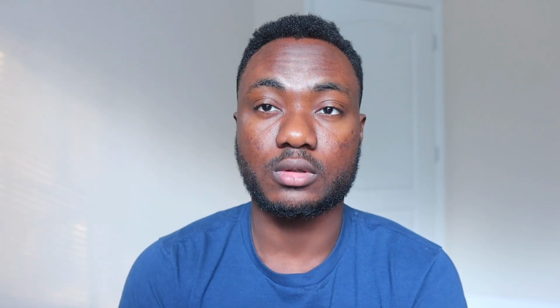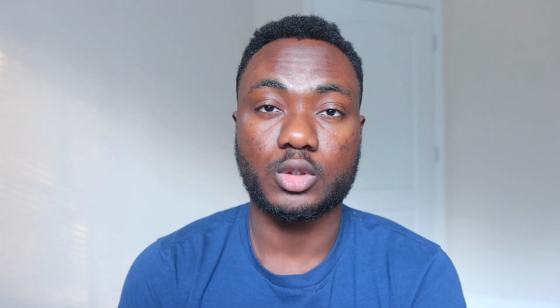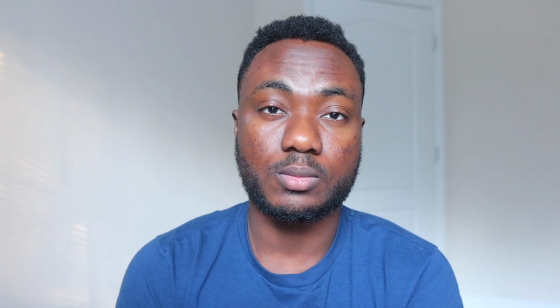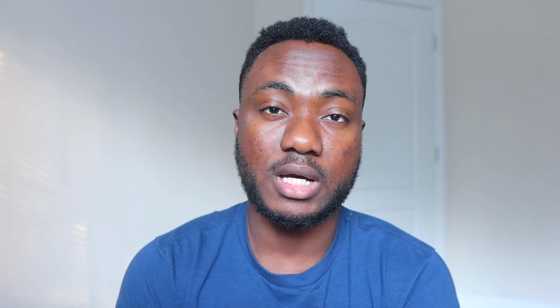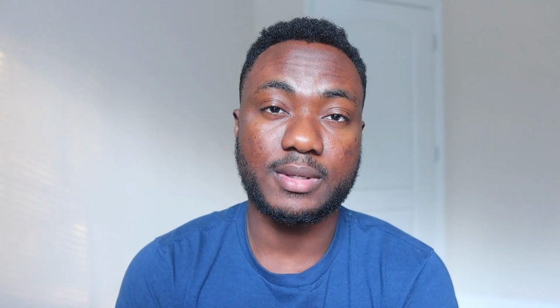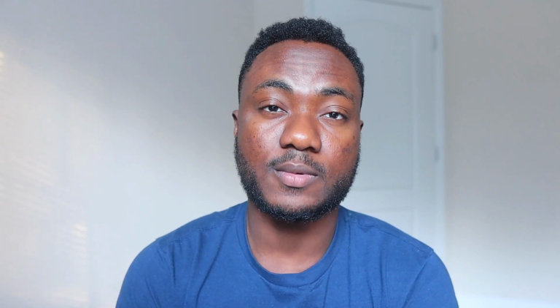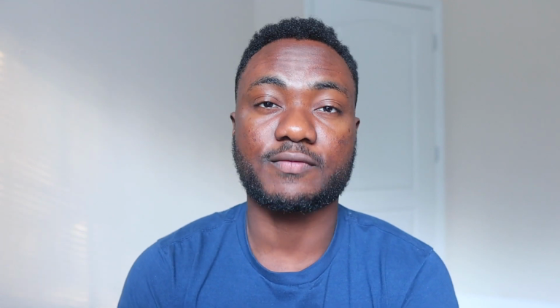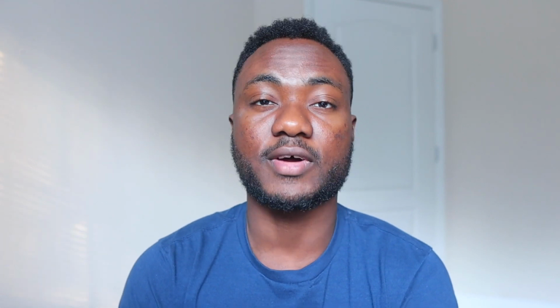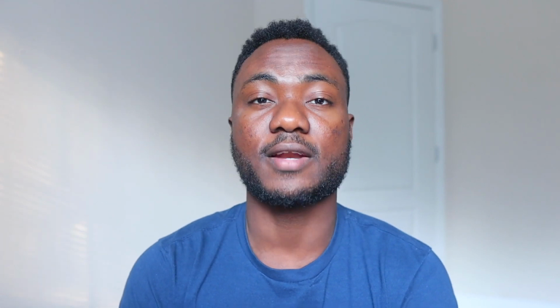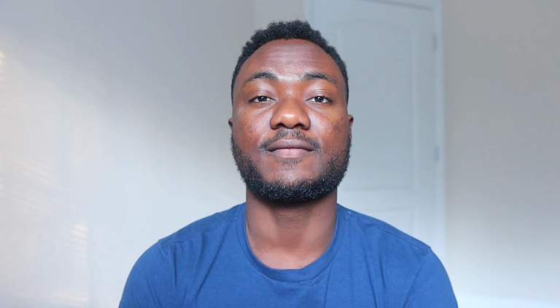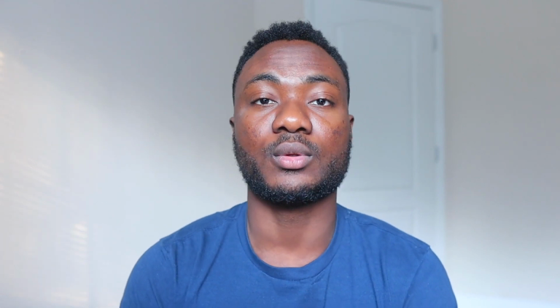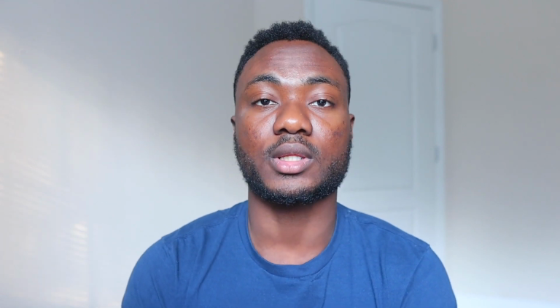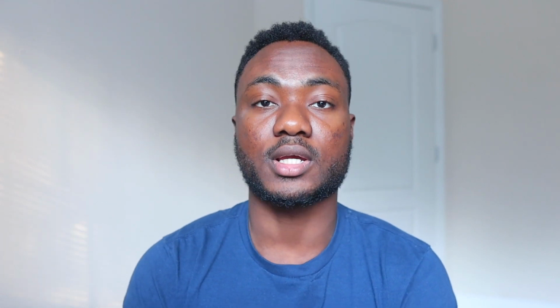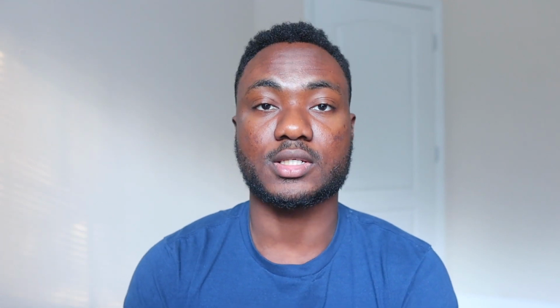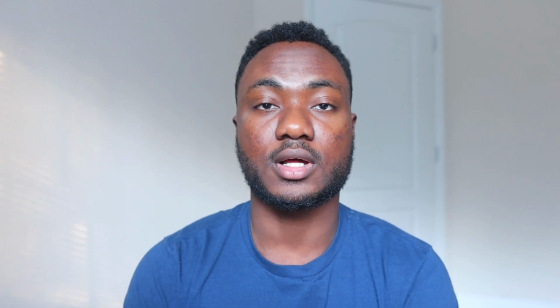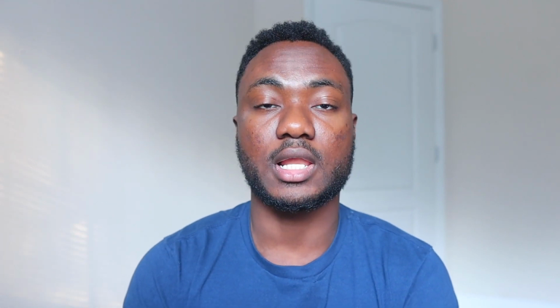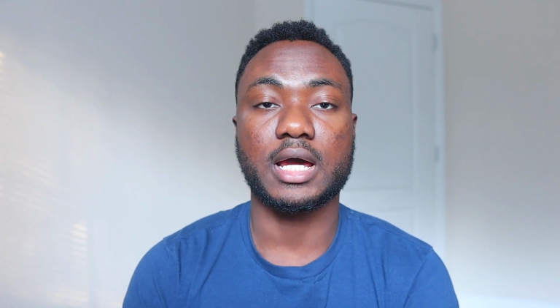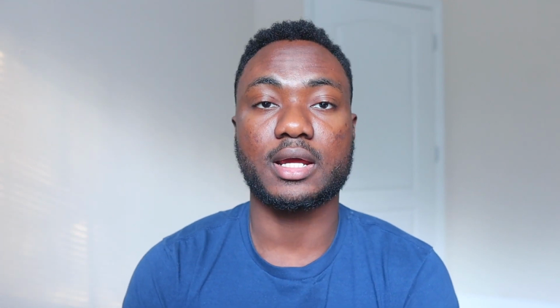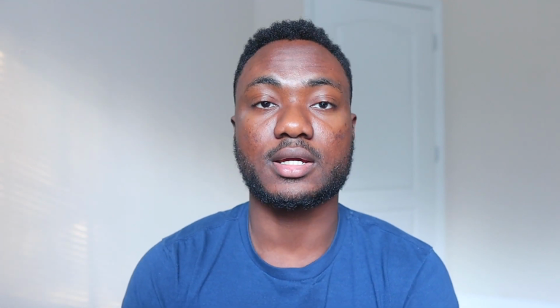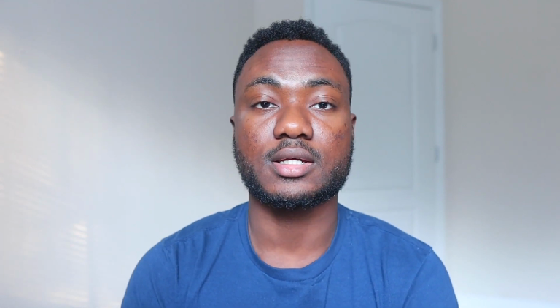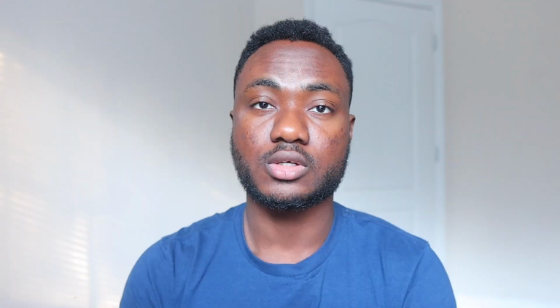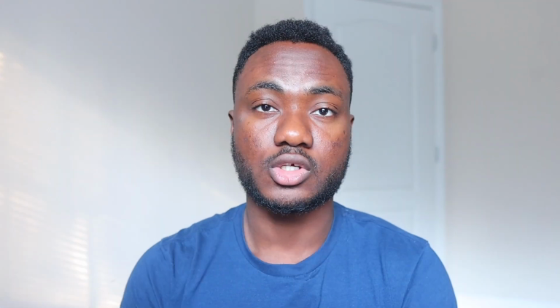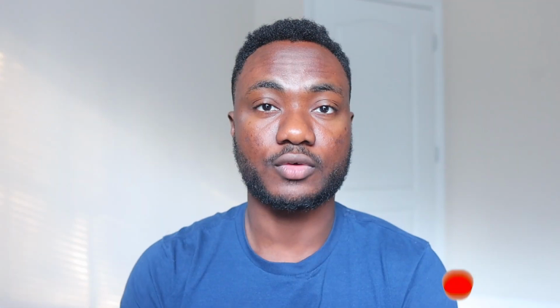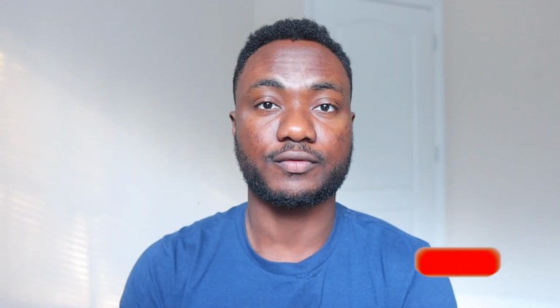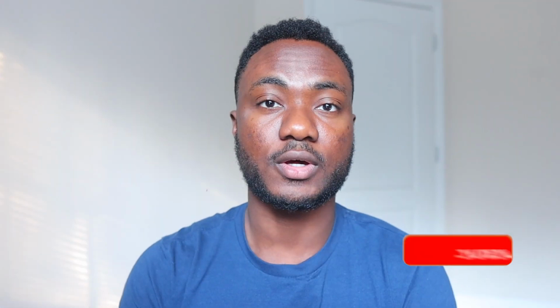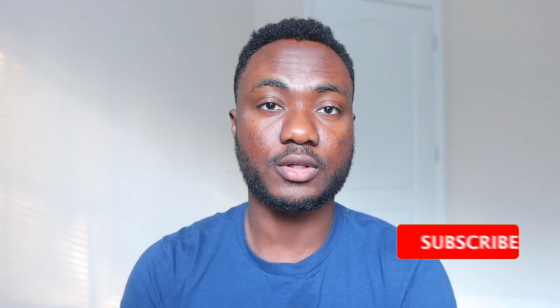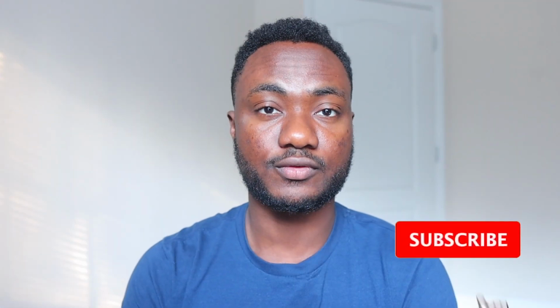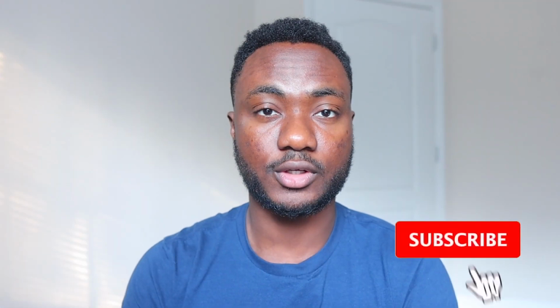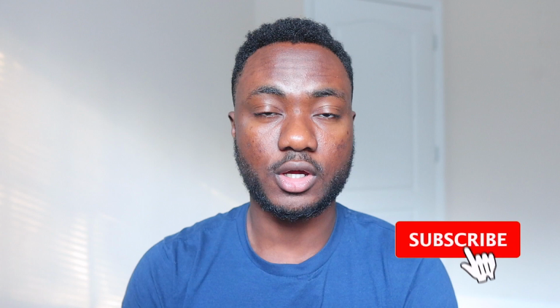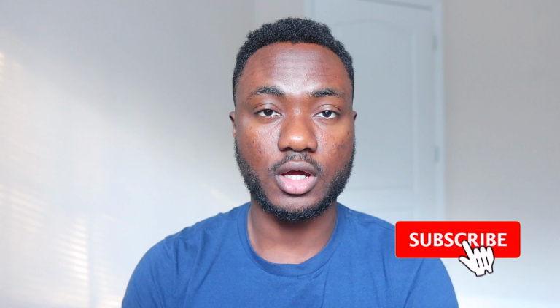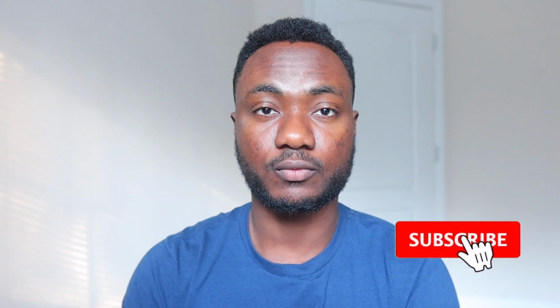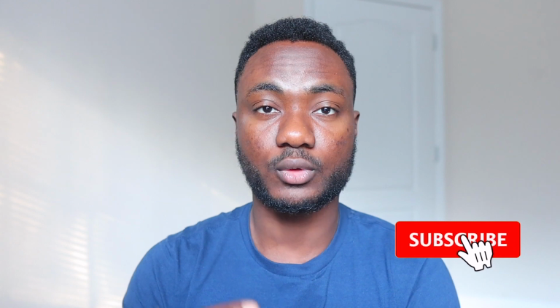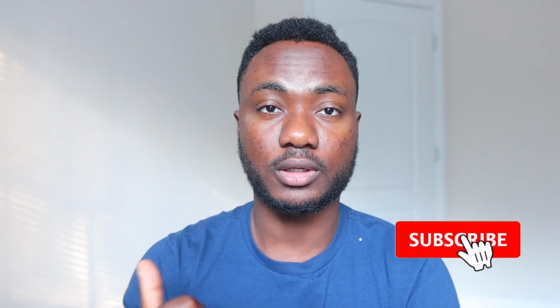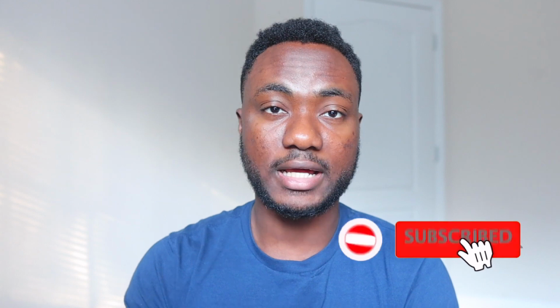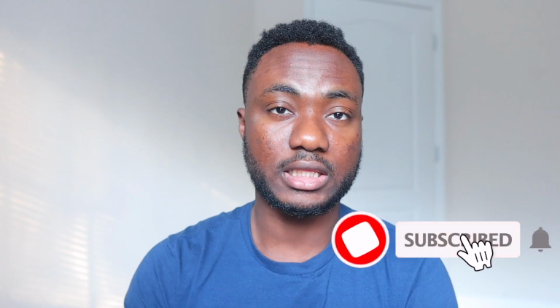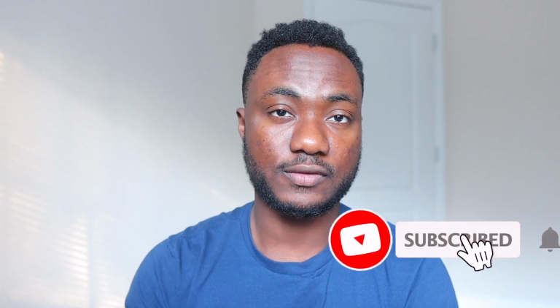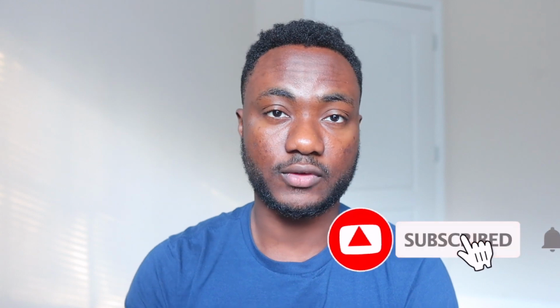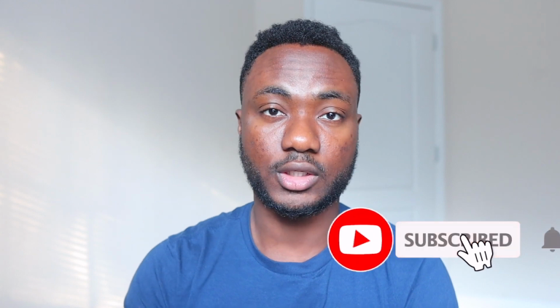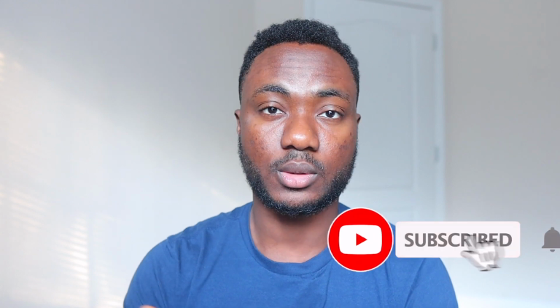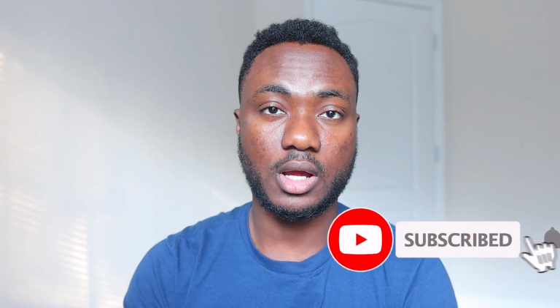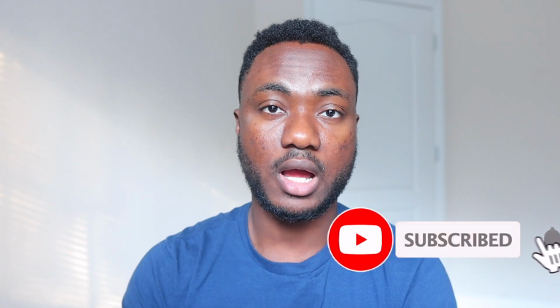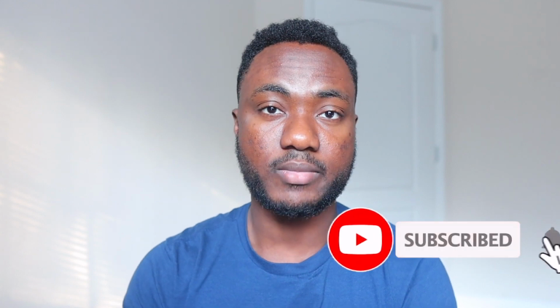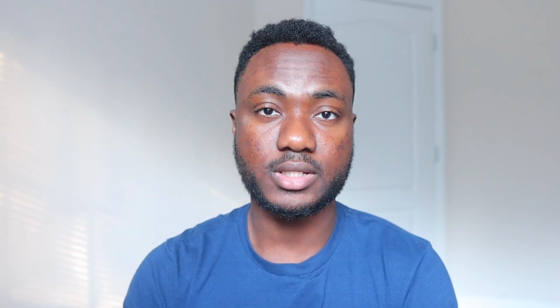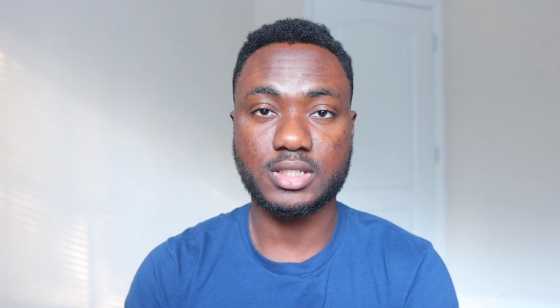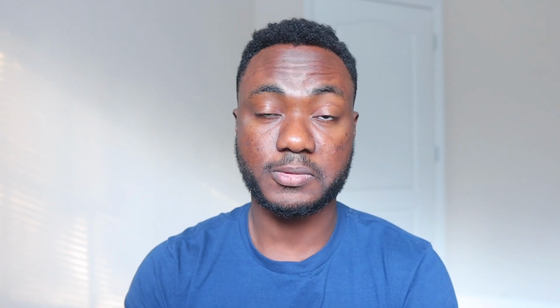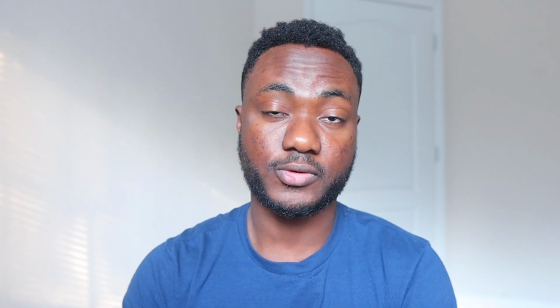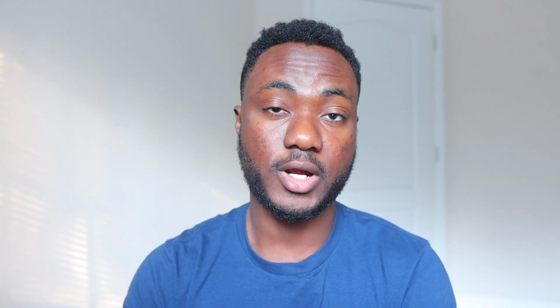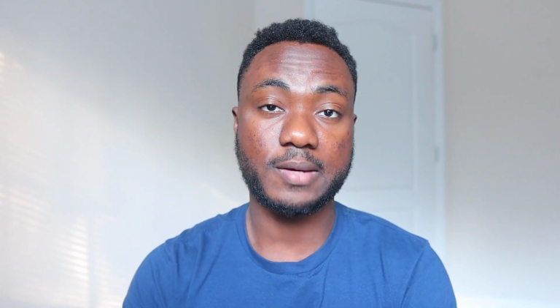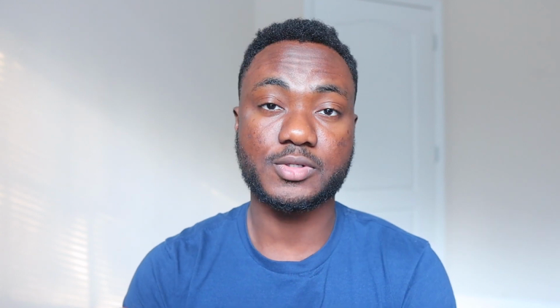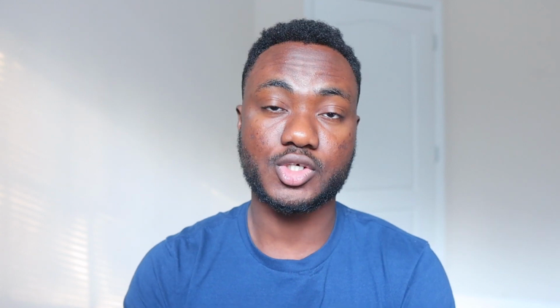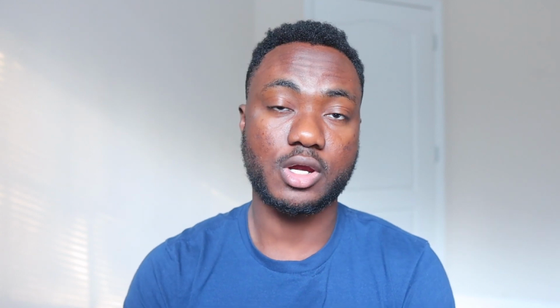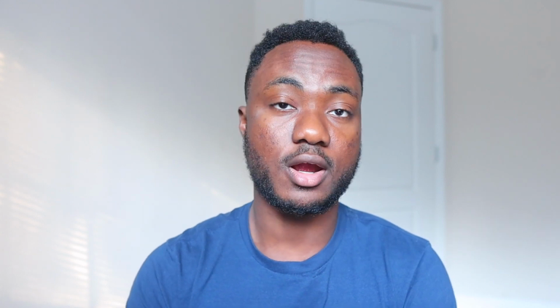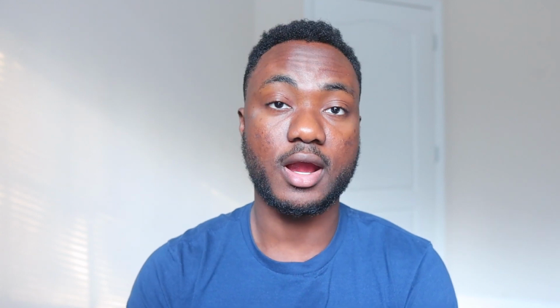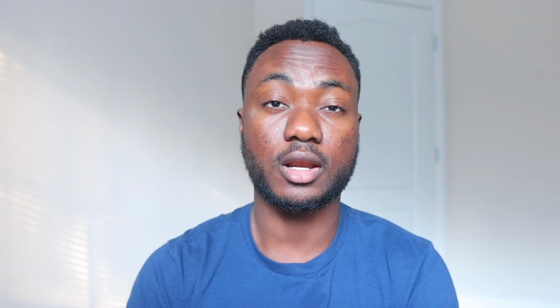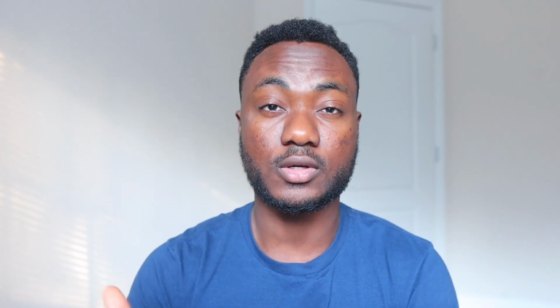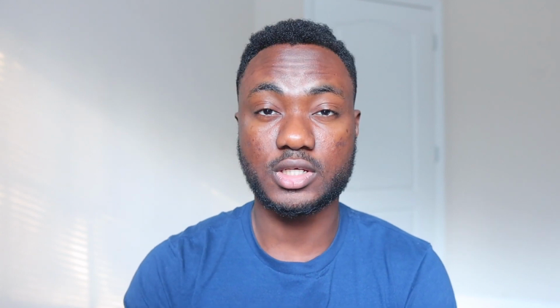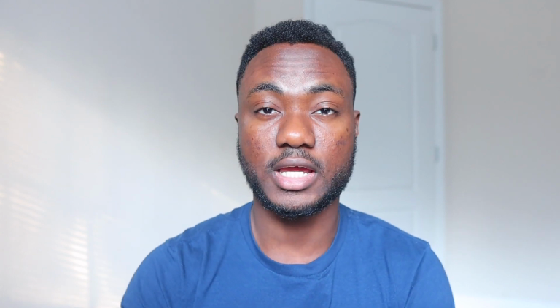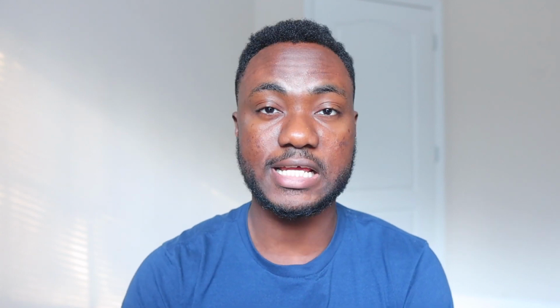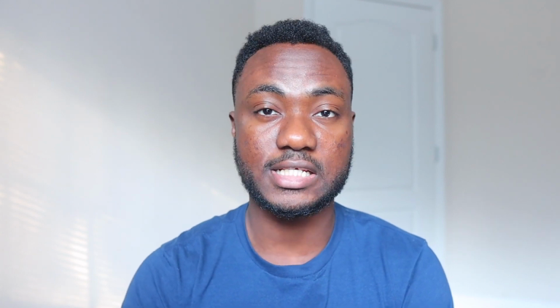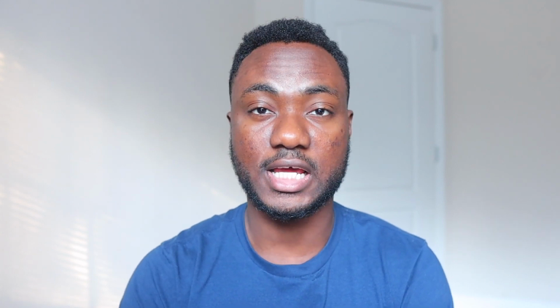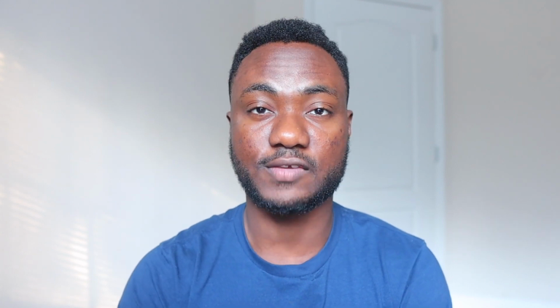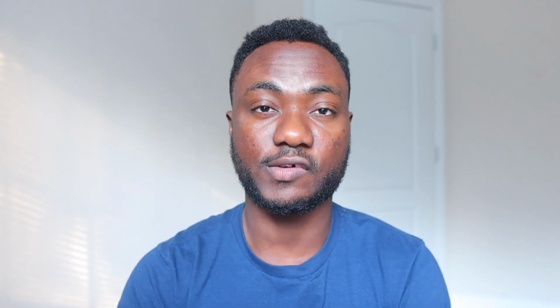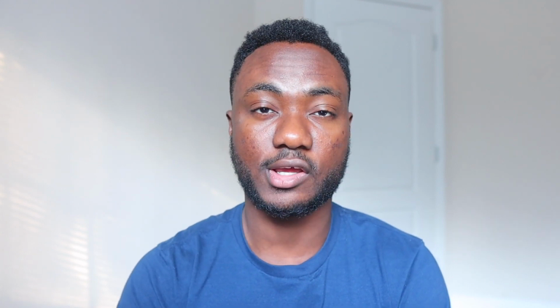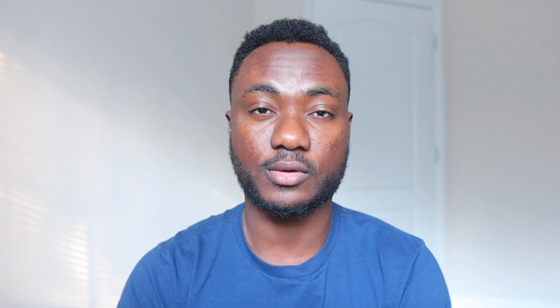So if you found this video helpful, like this video, comment, subscribe, share, and I'll see you guys in the next video.